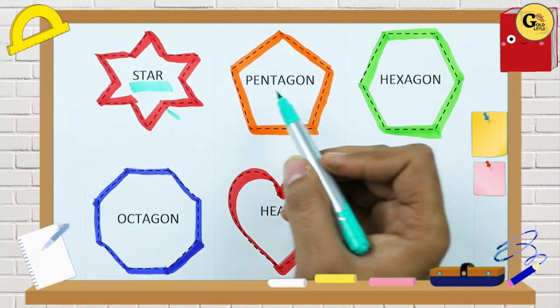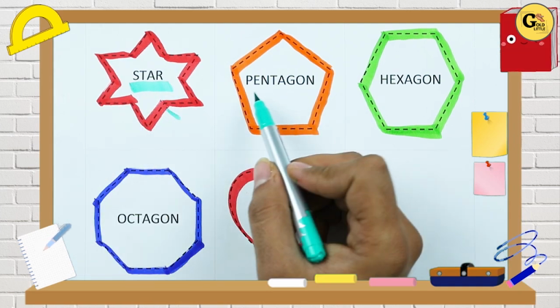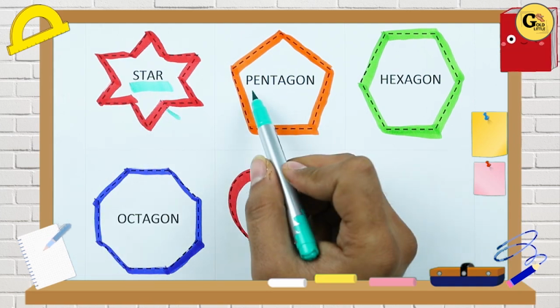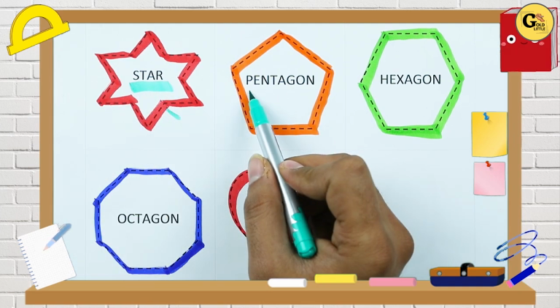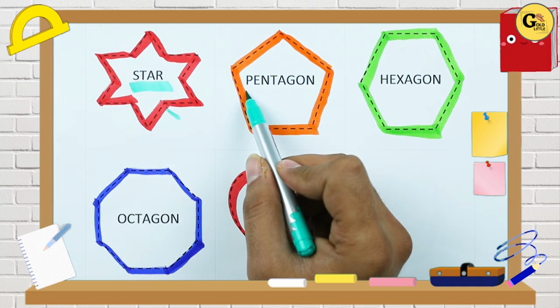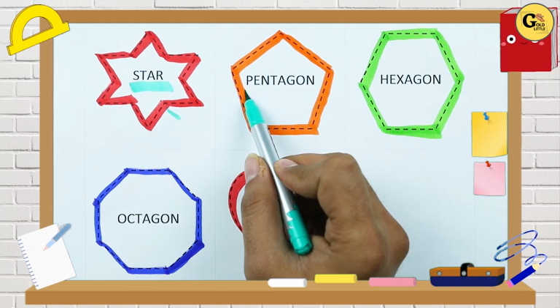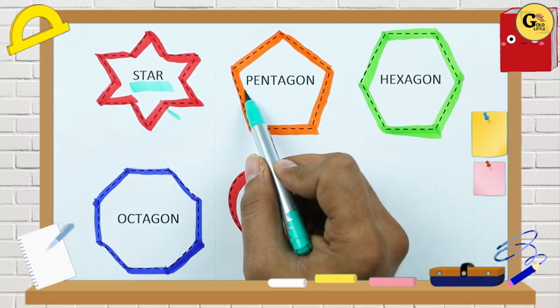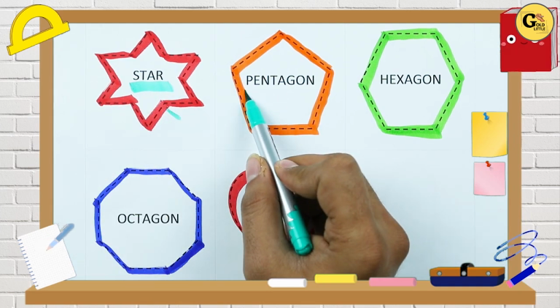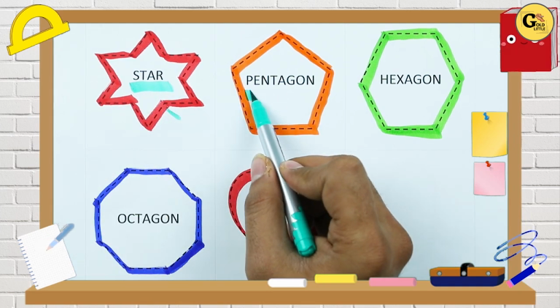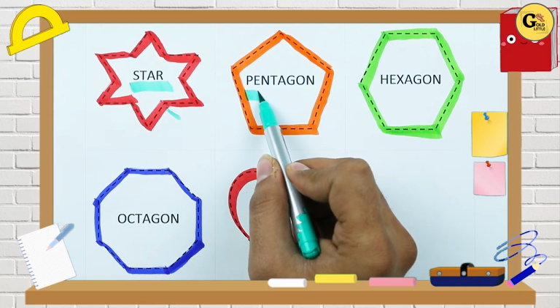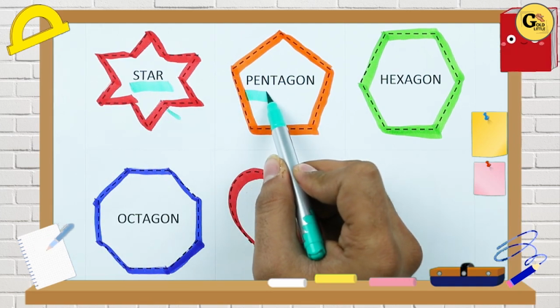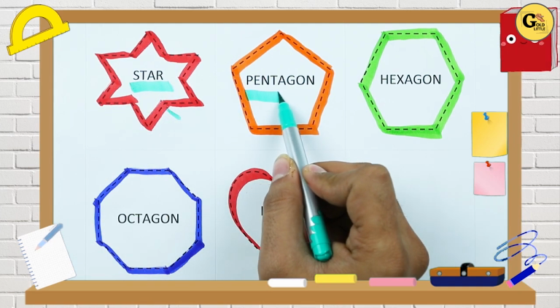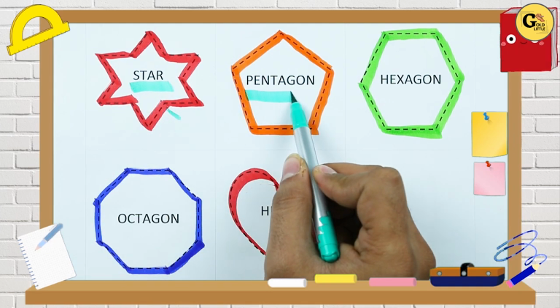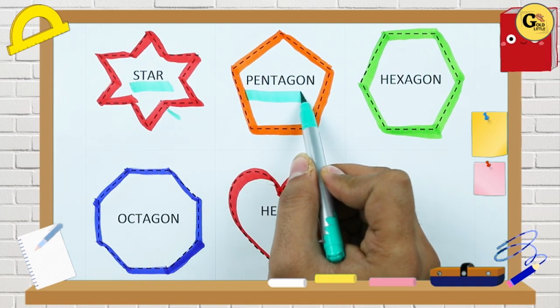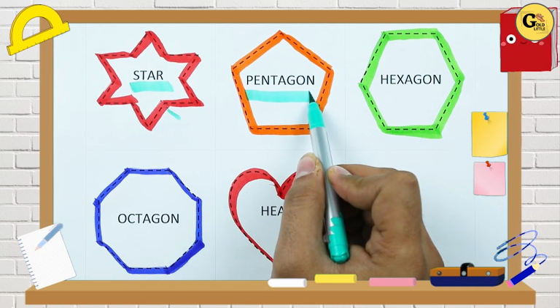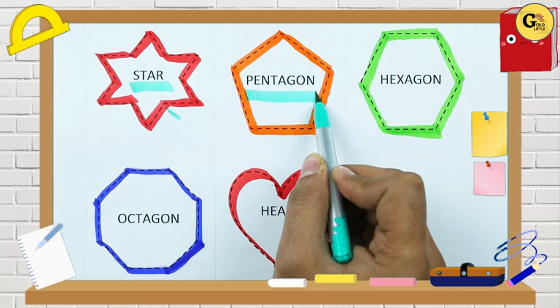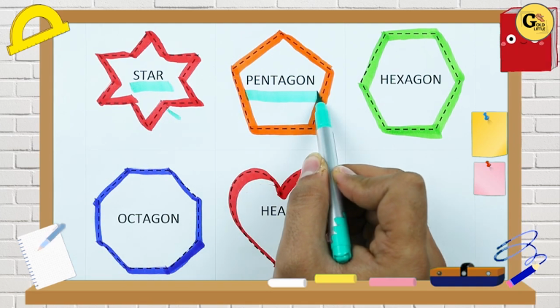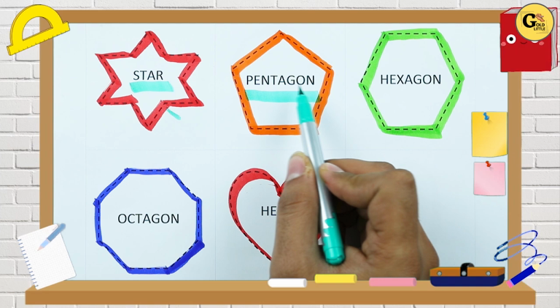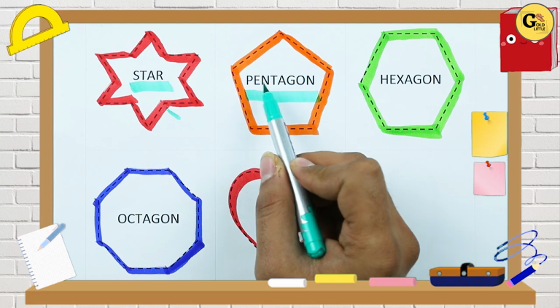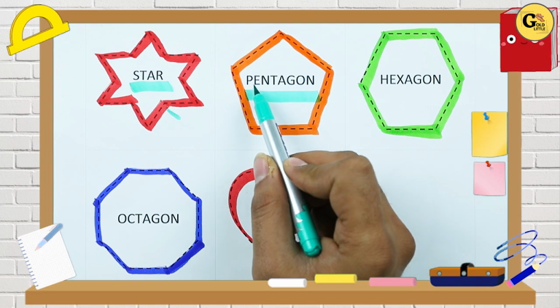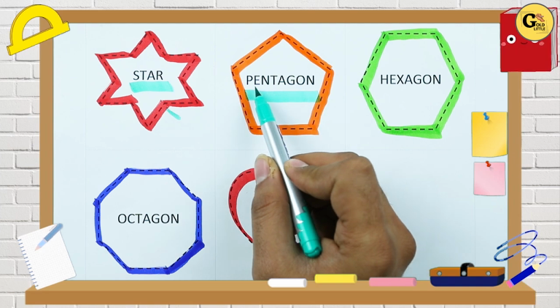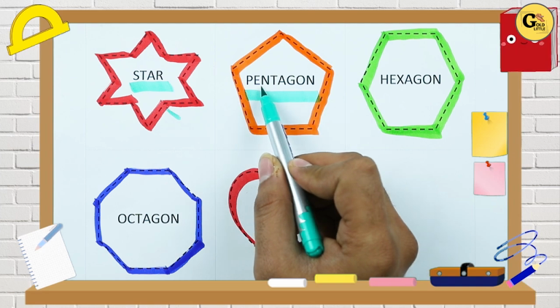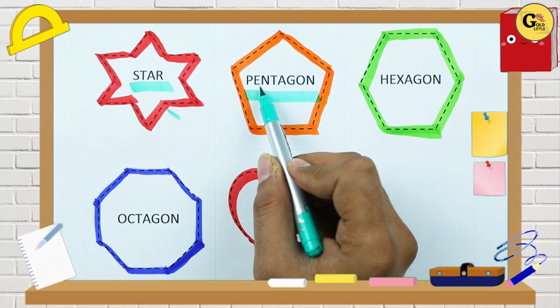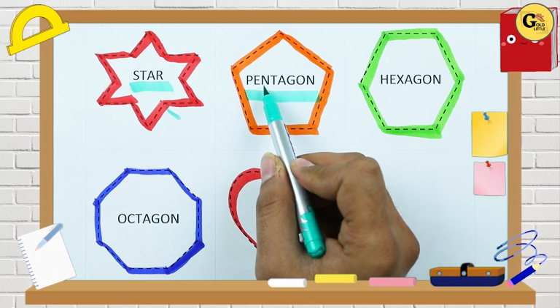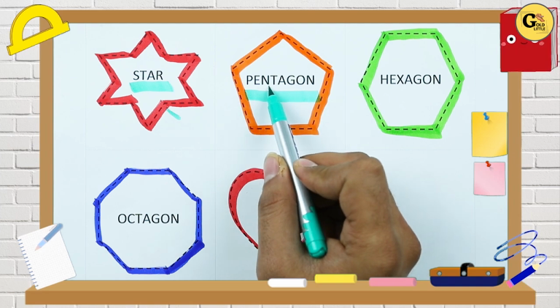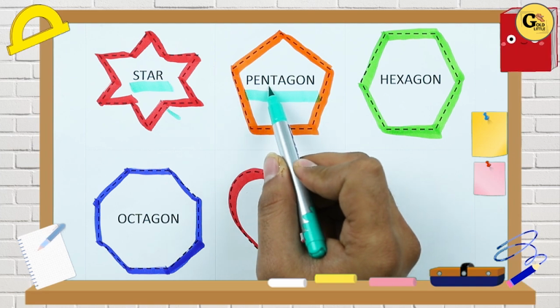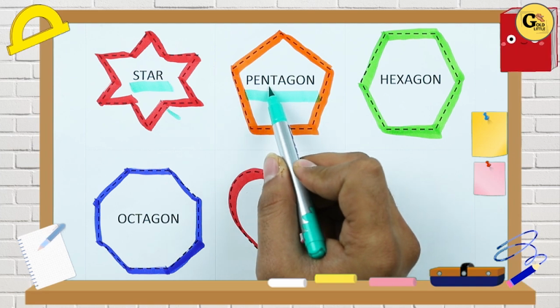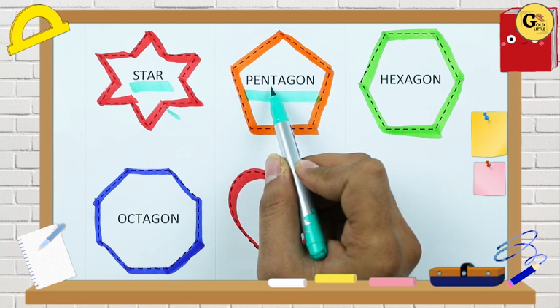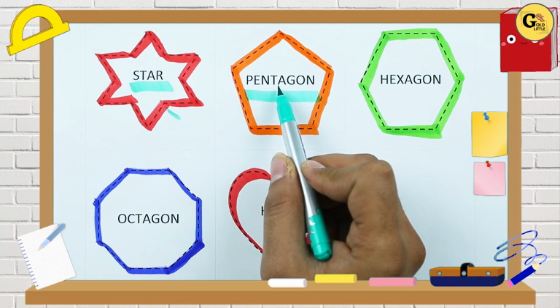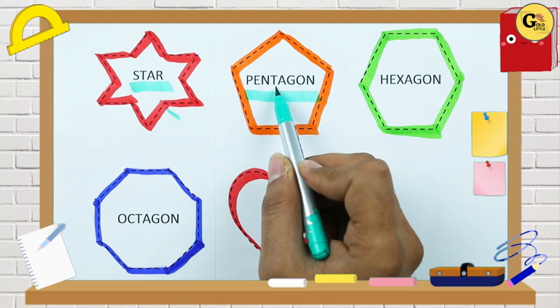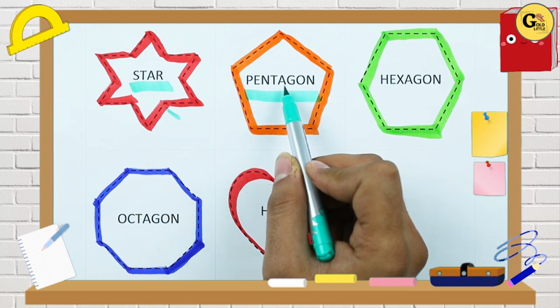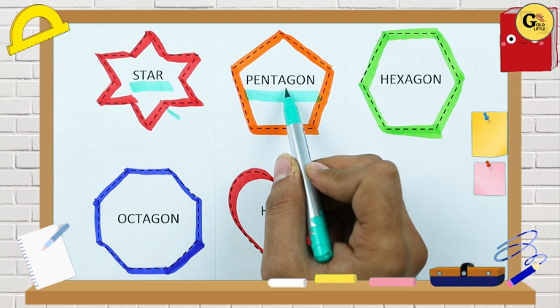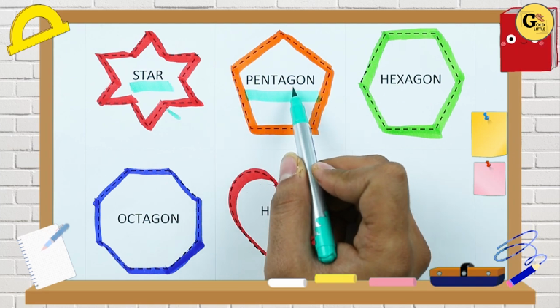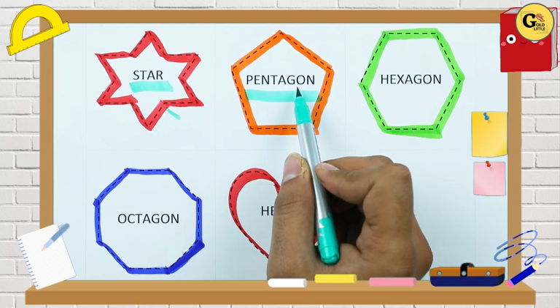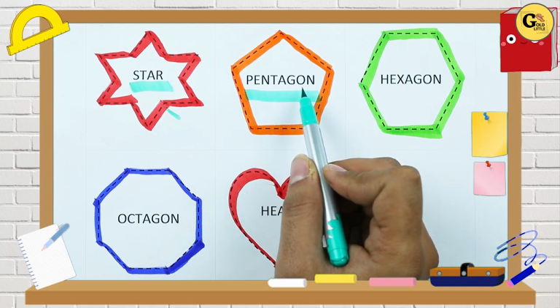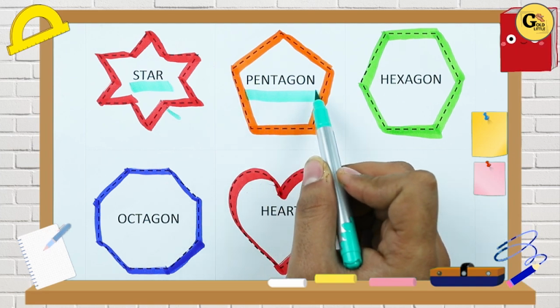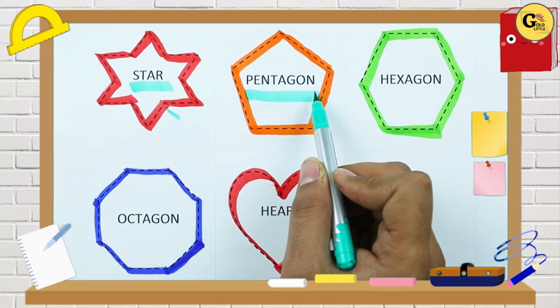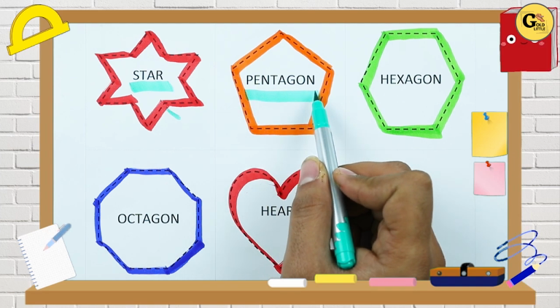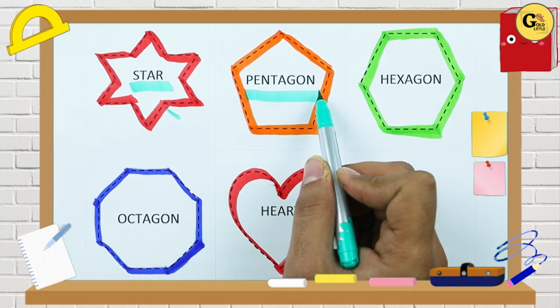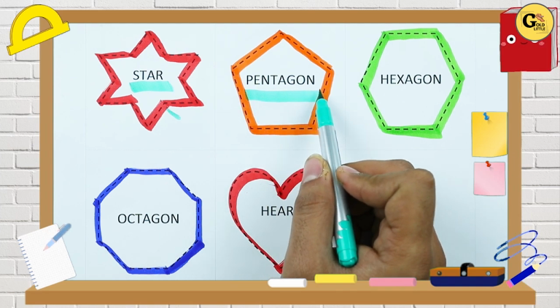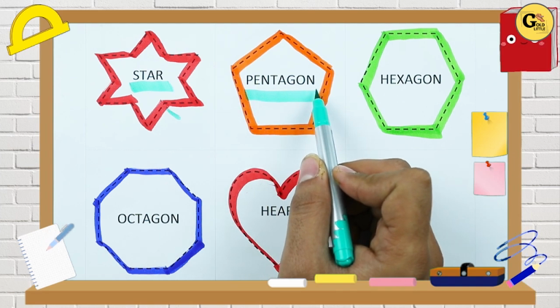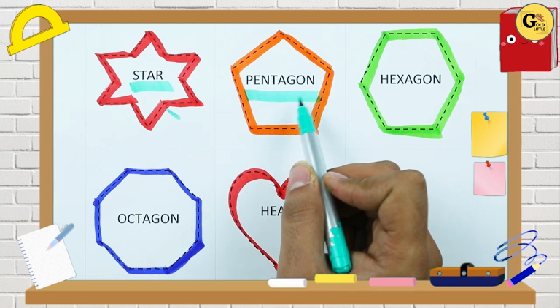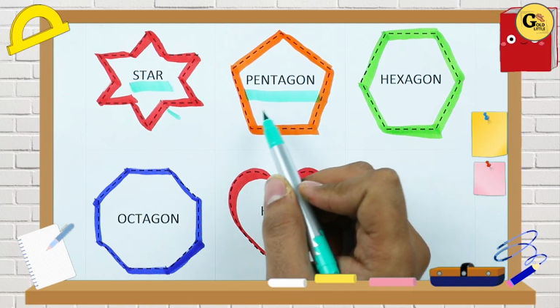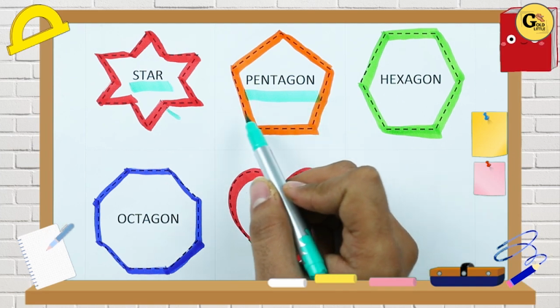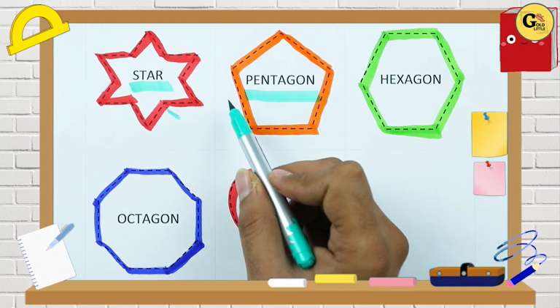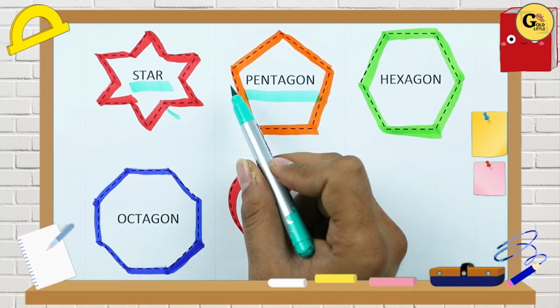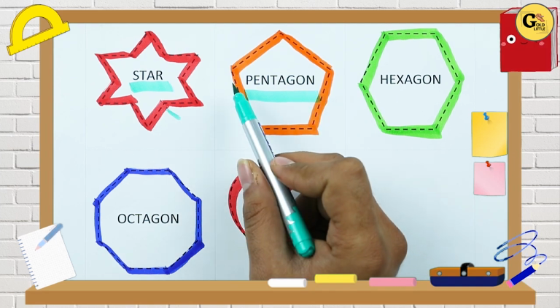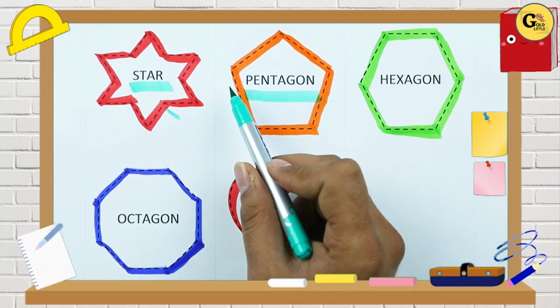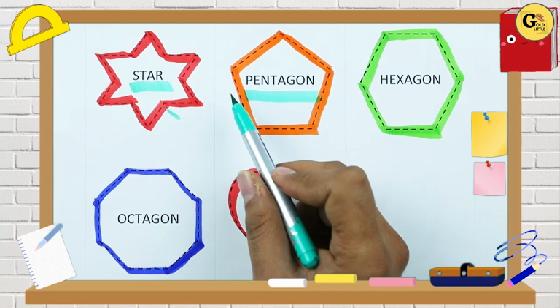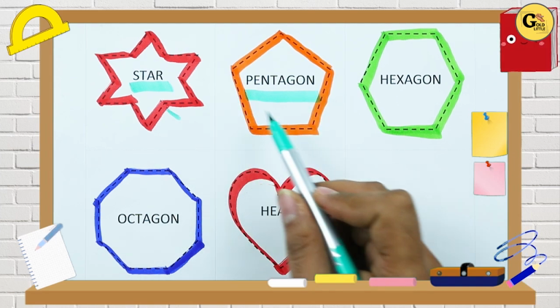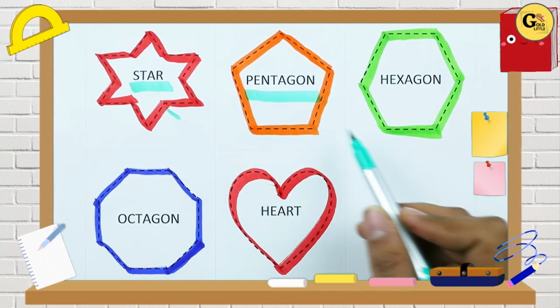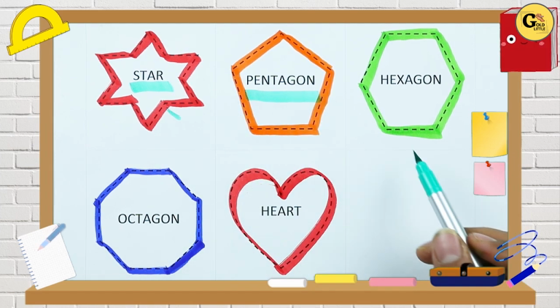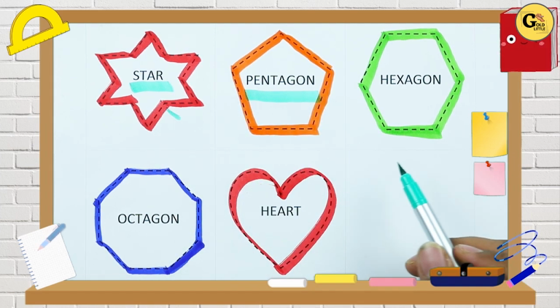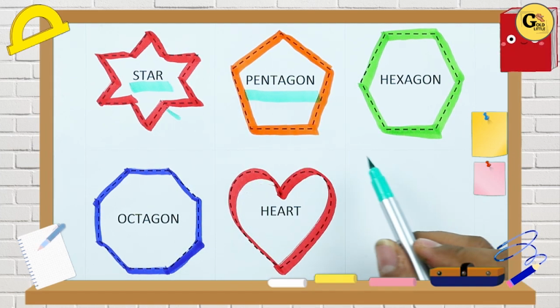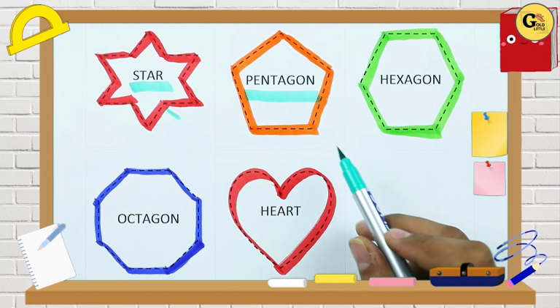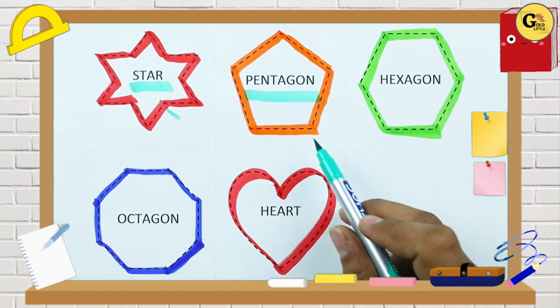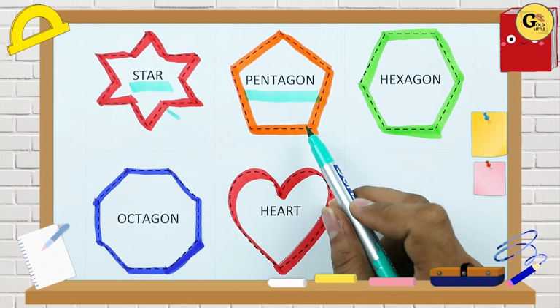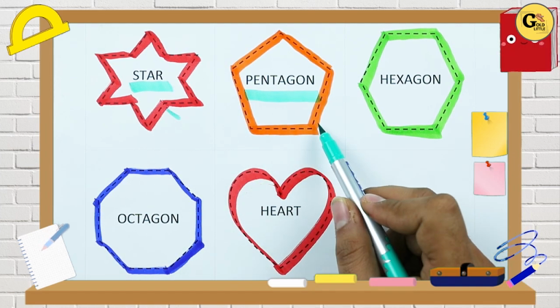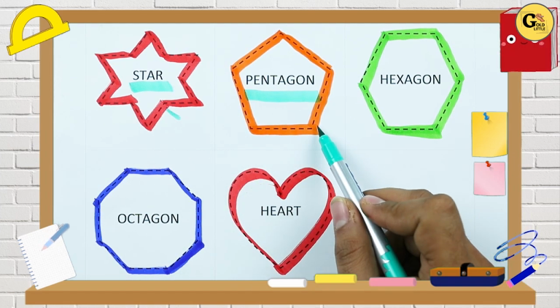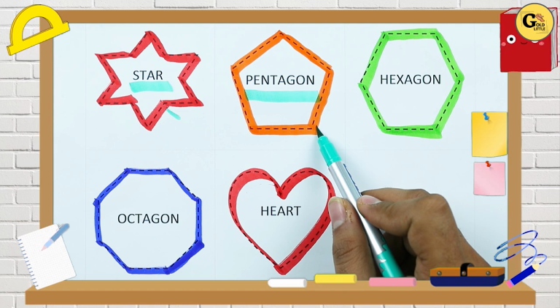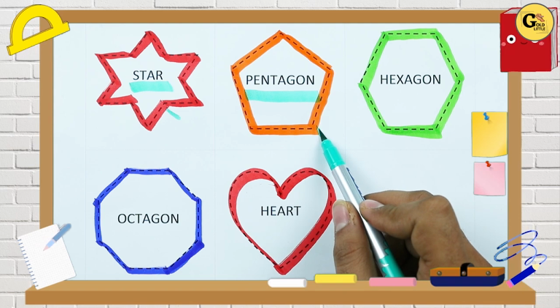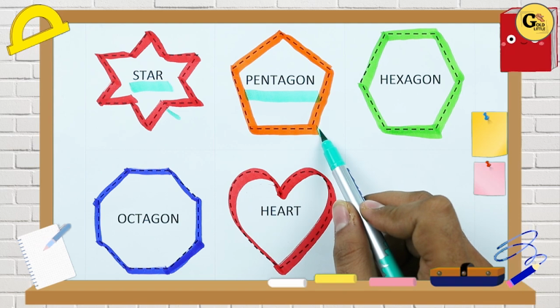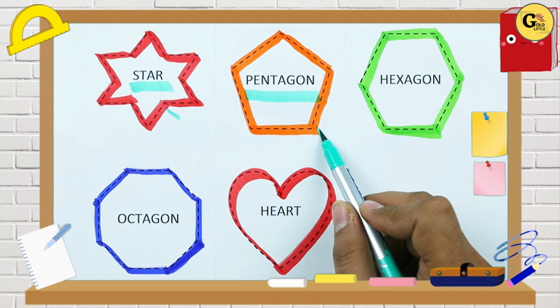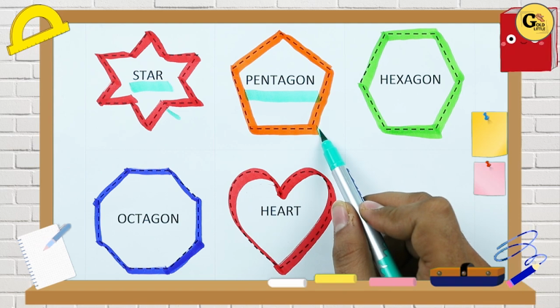It's a pentagon. P-E-N-T-A-G-O-N. Pentagon. With orange color.